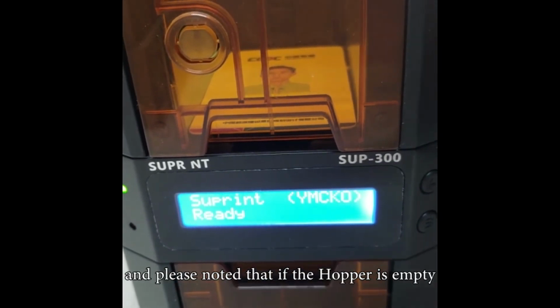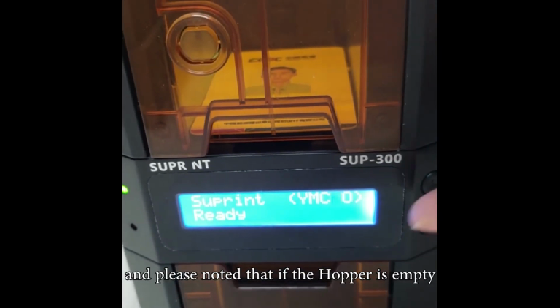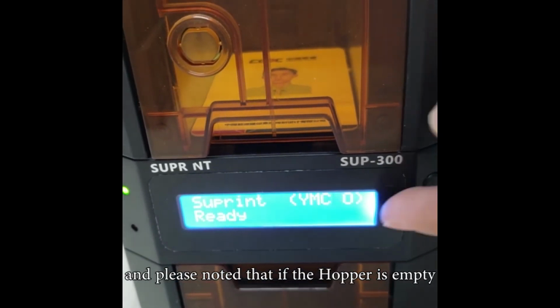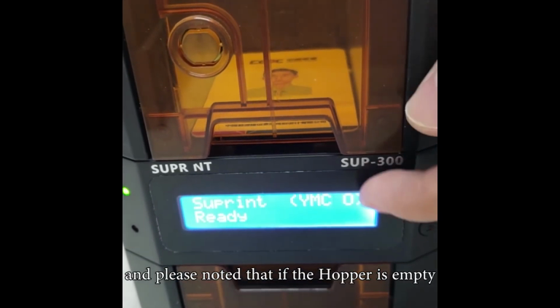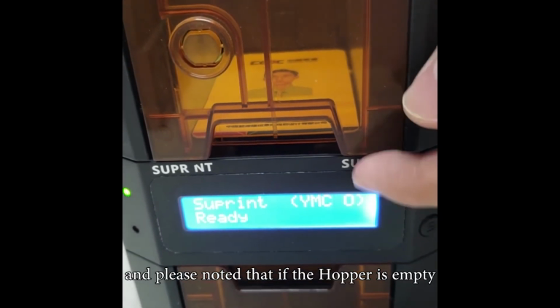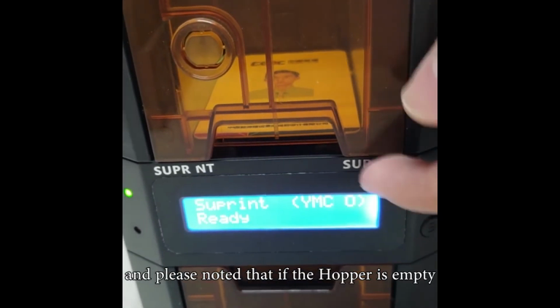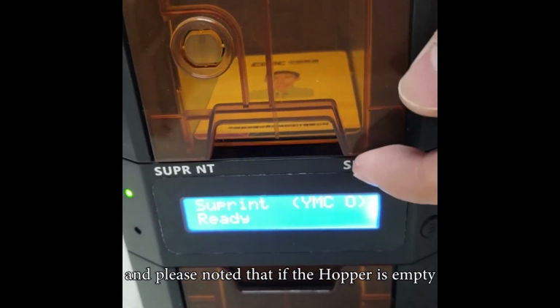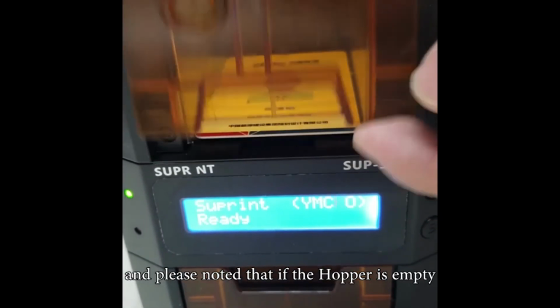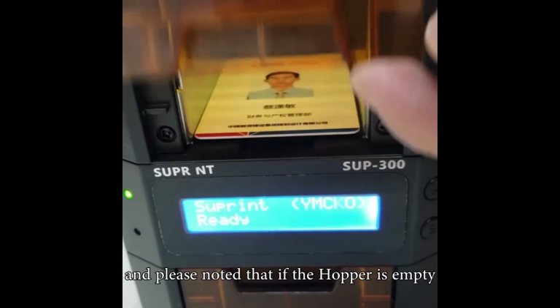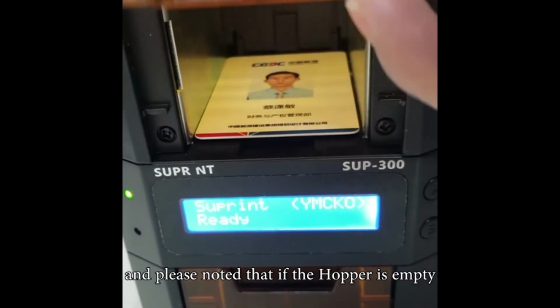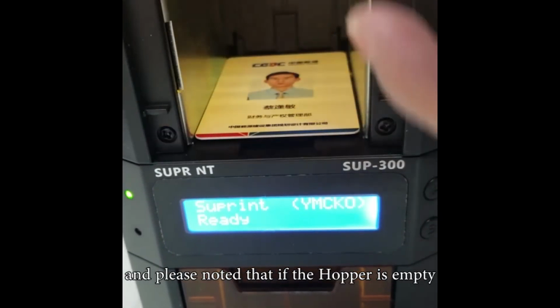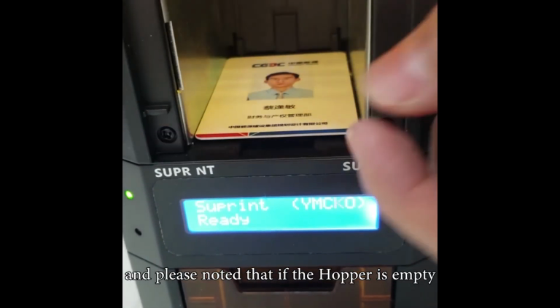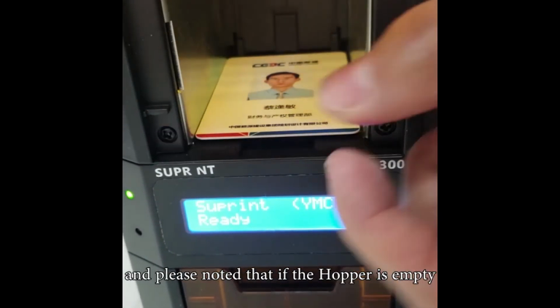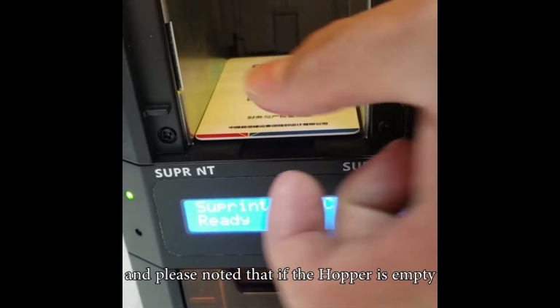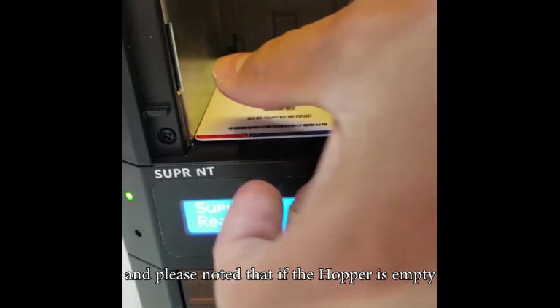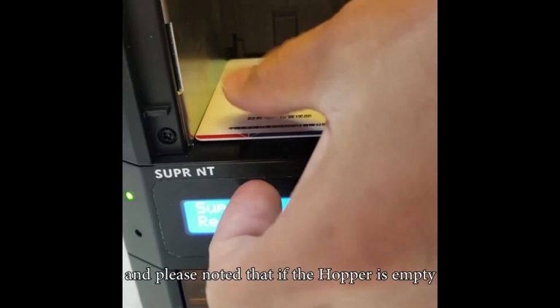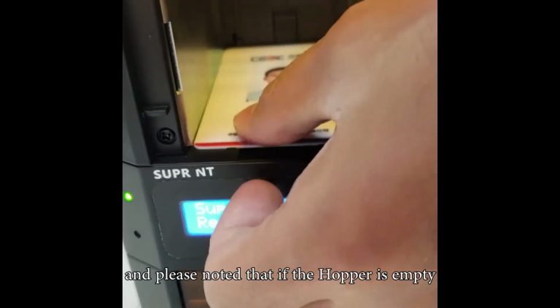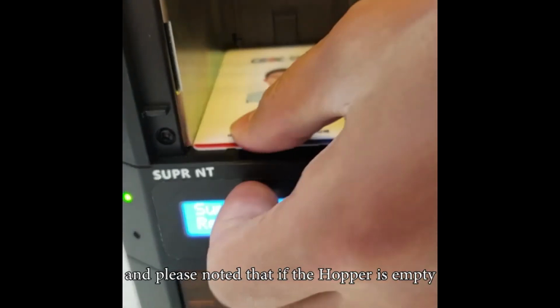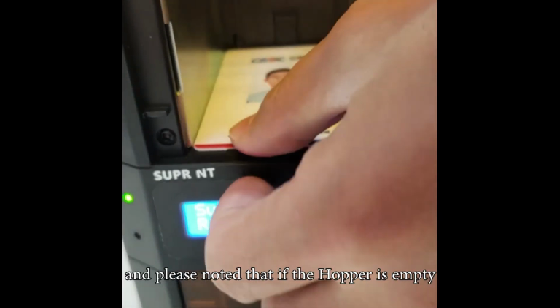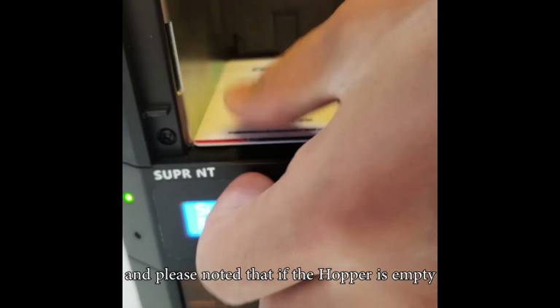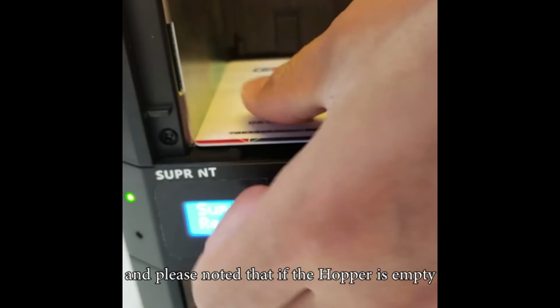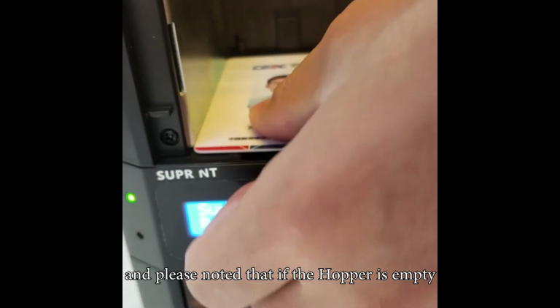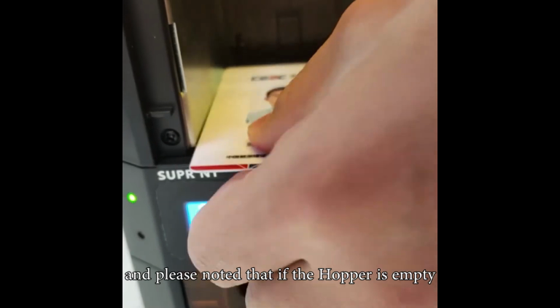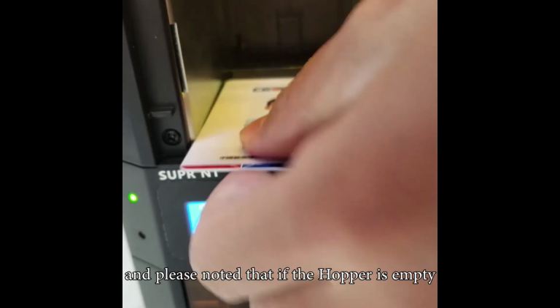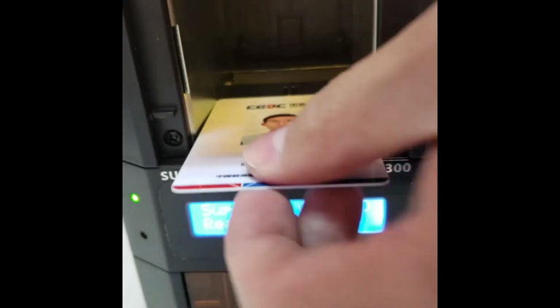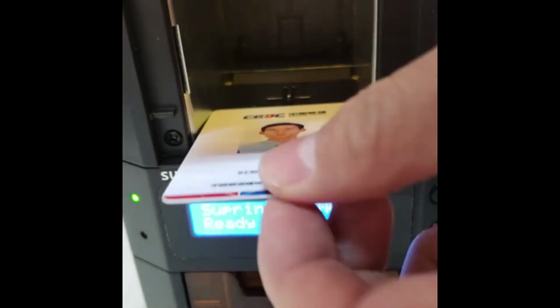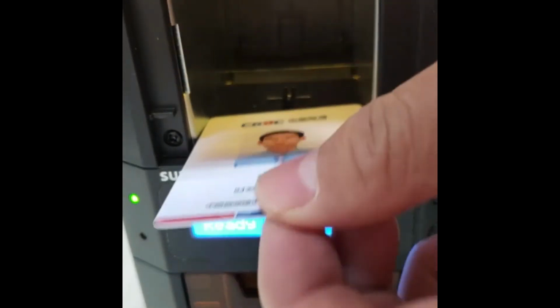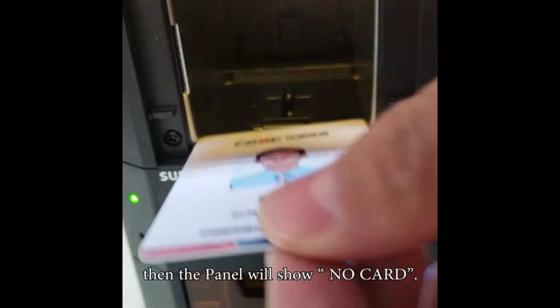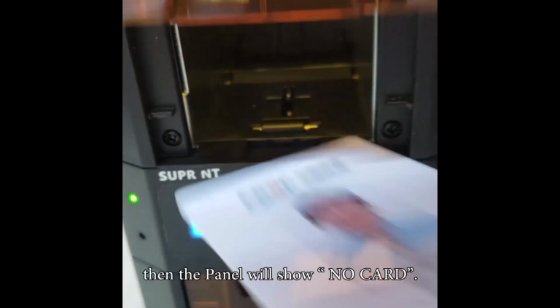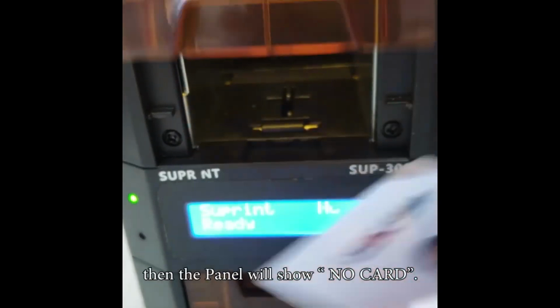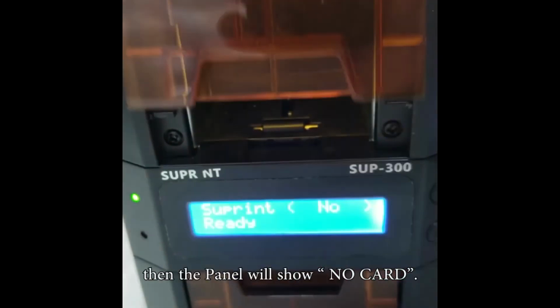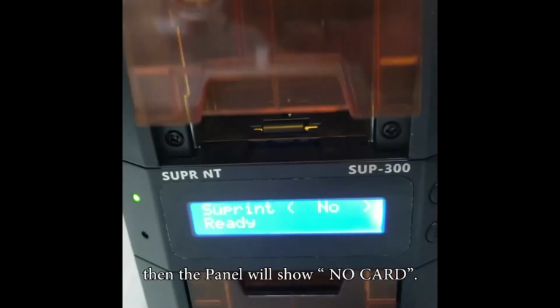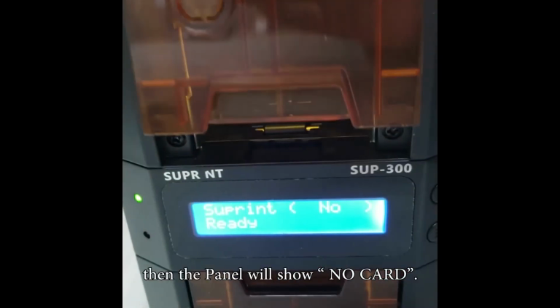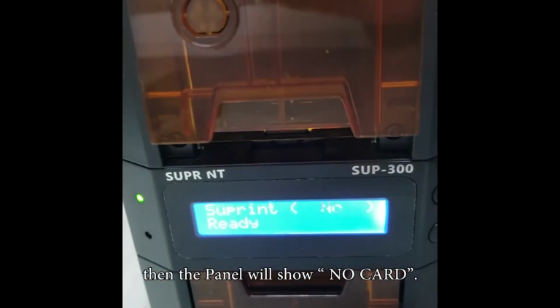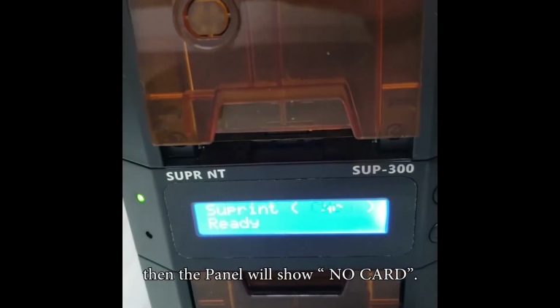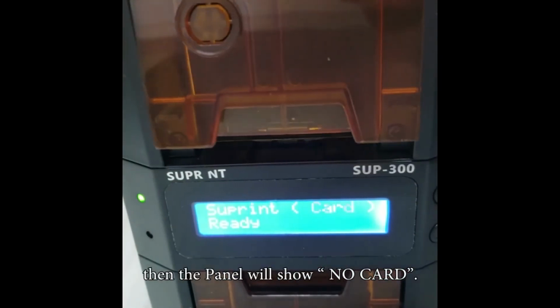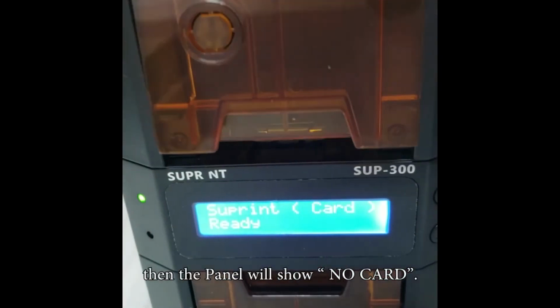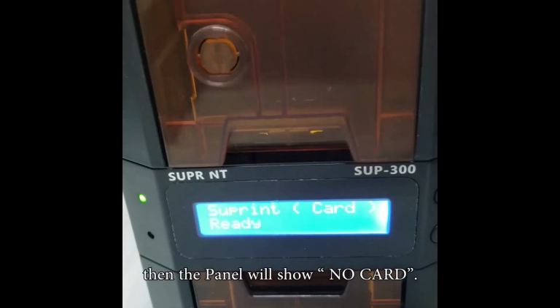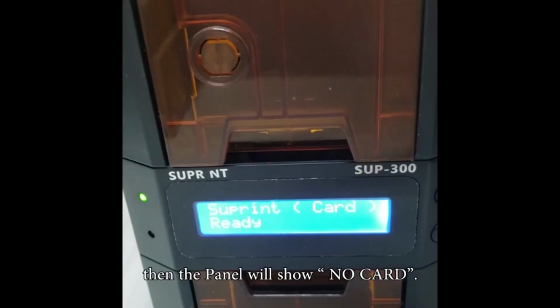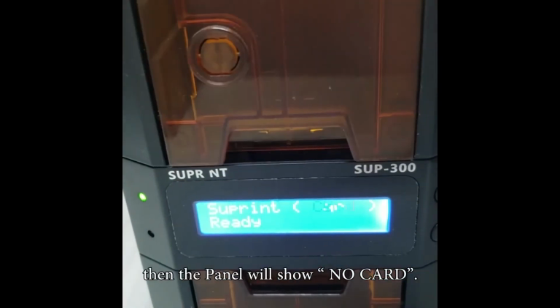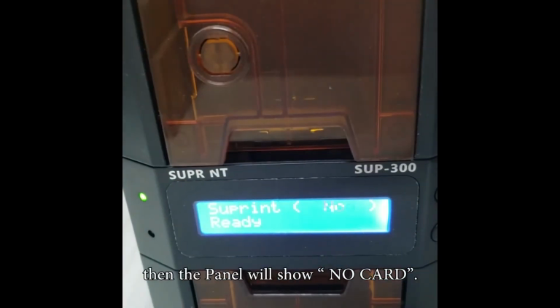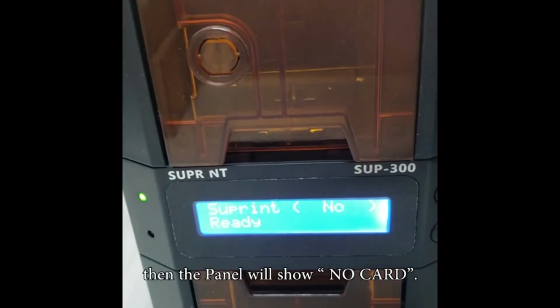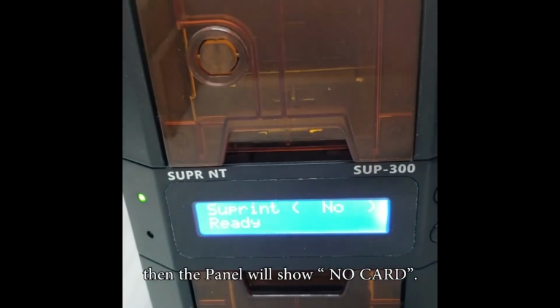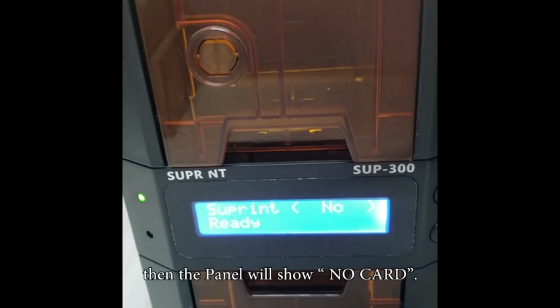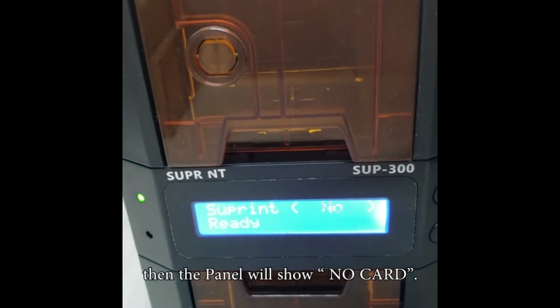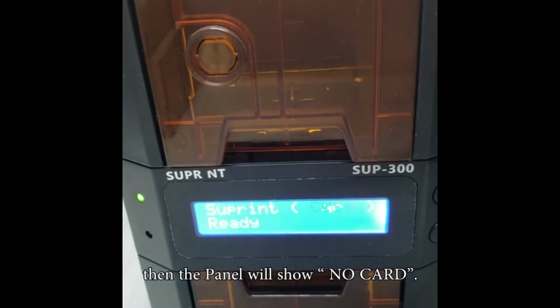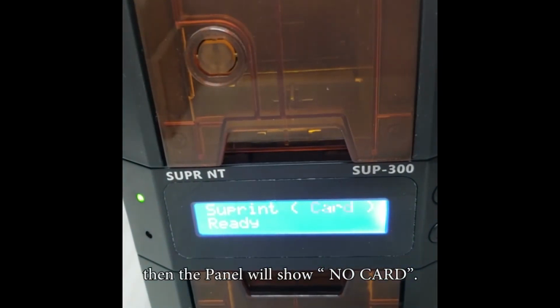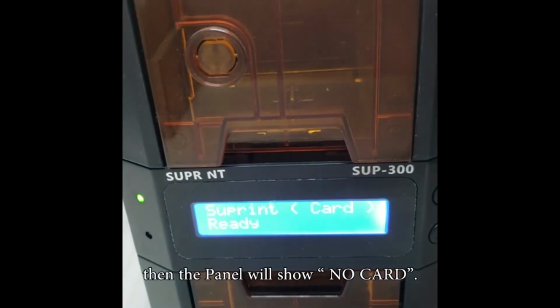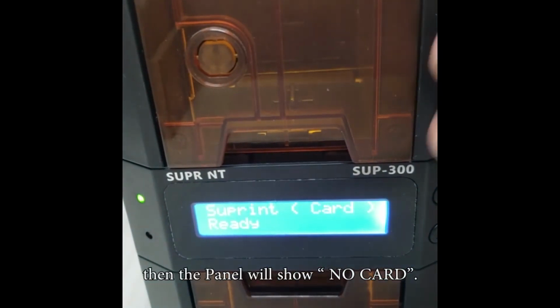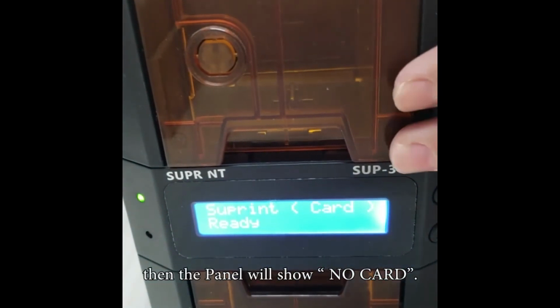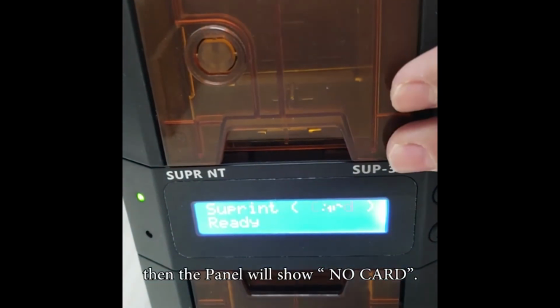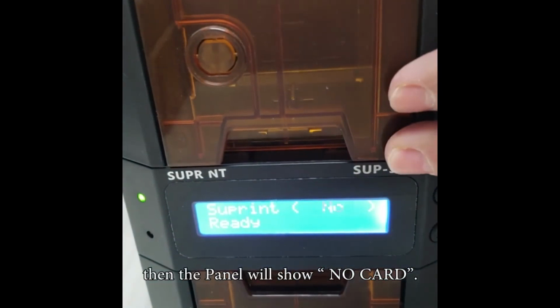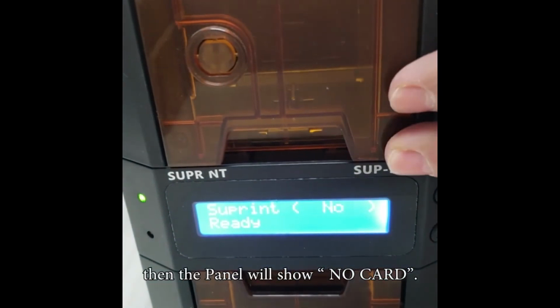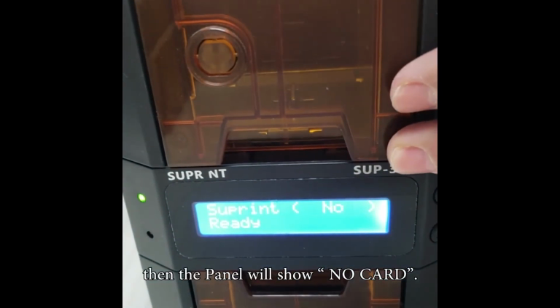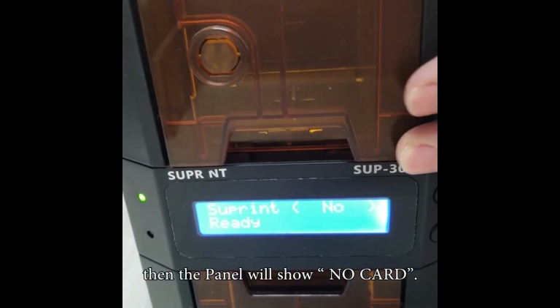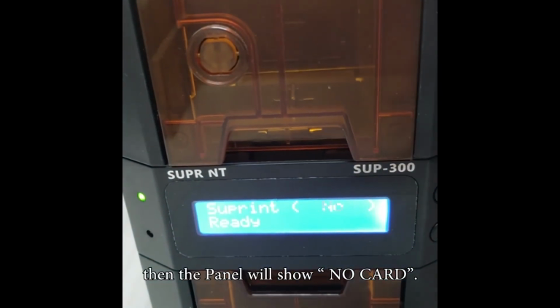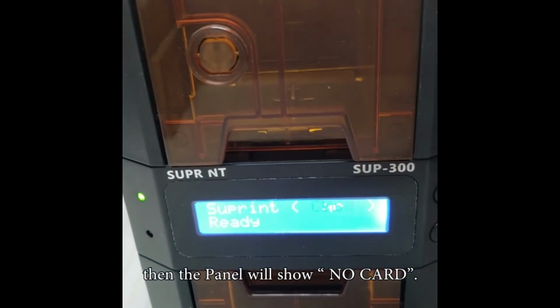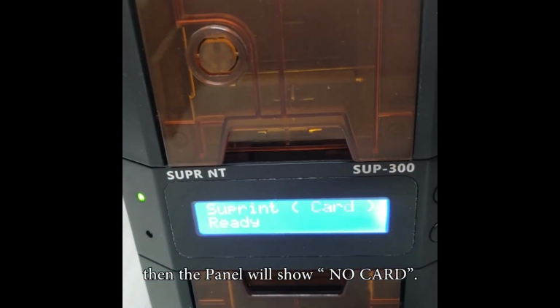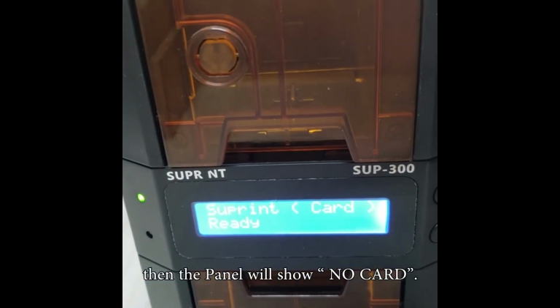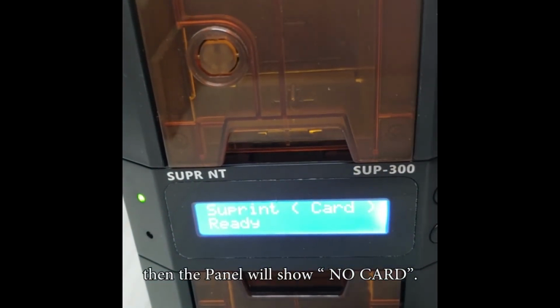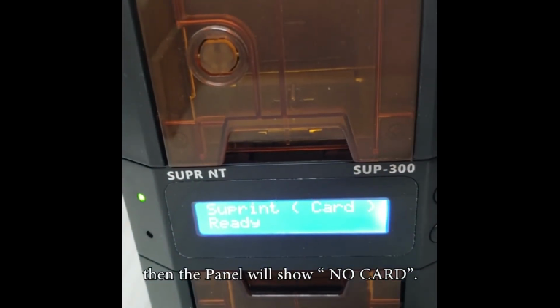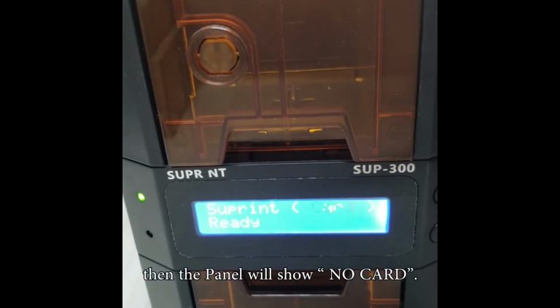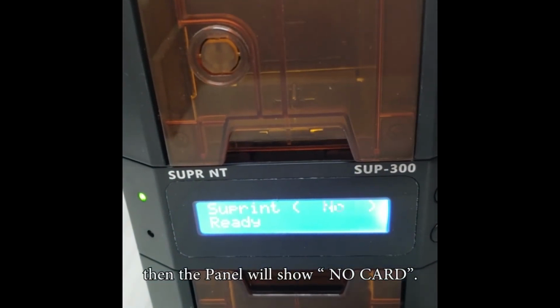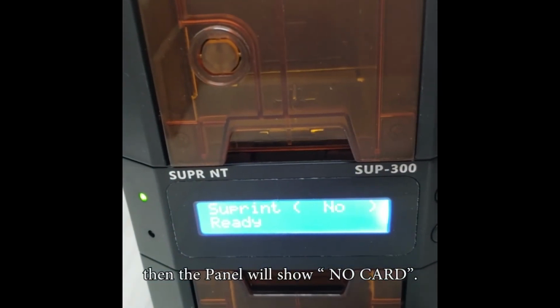If the hopper is empty, the panel will show 'no card.'